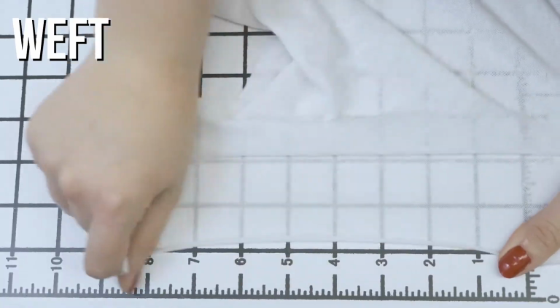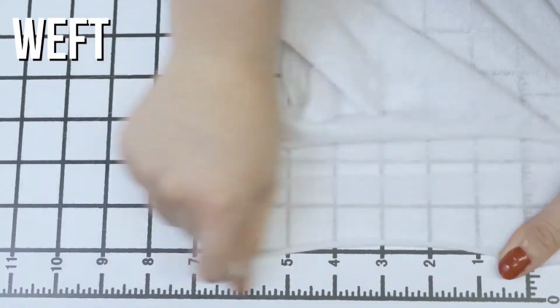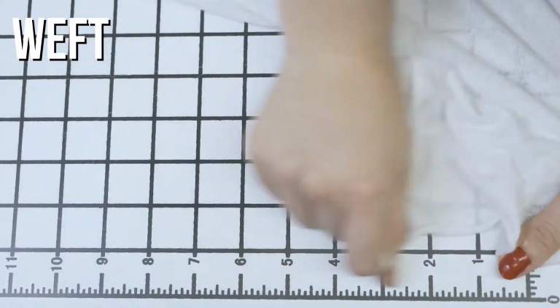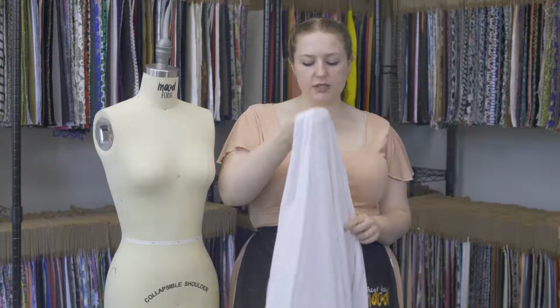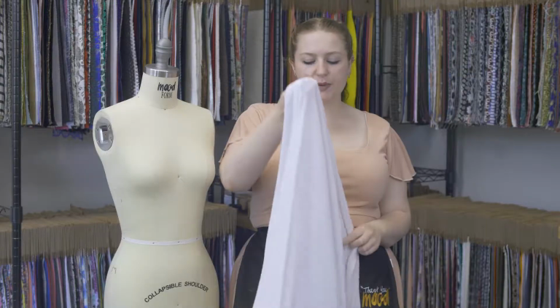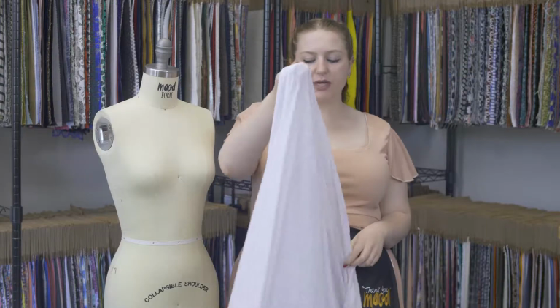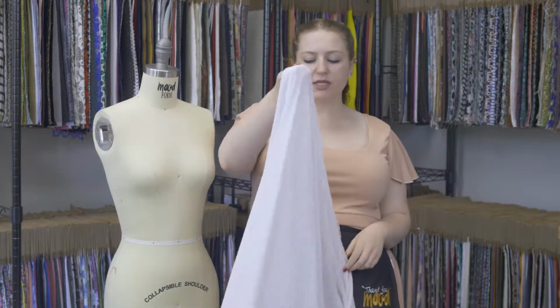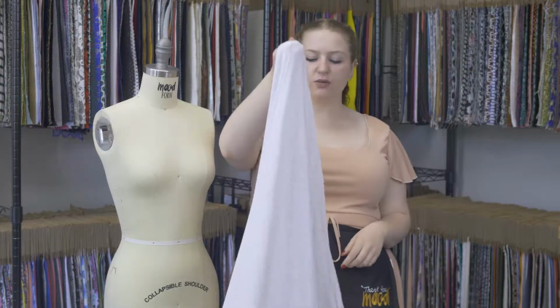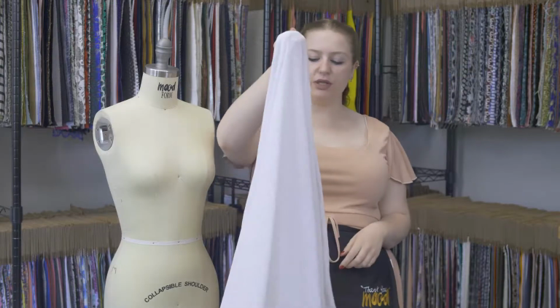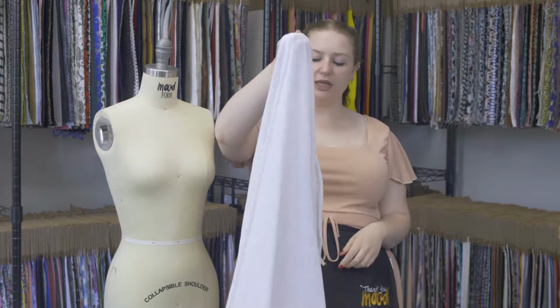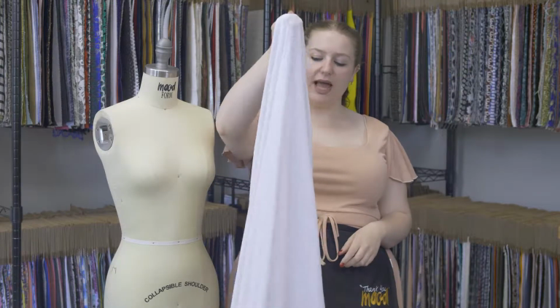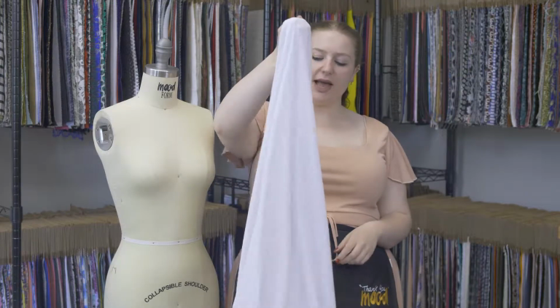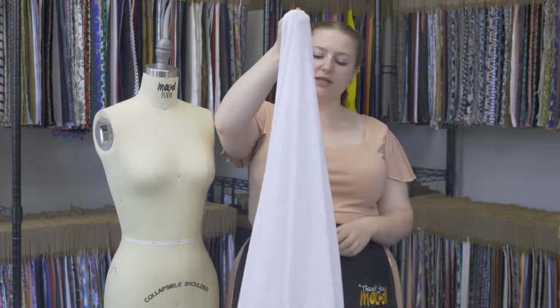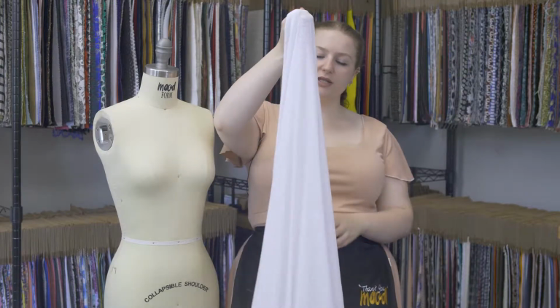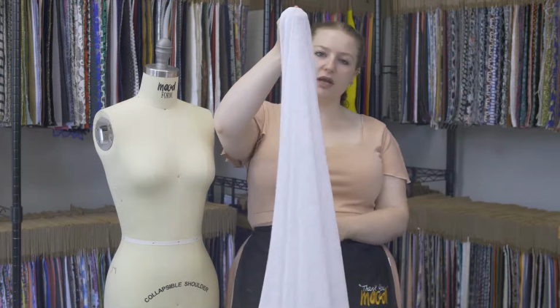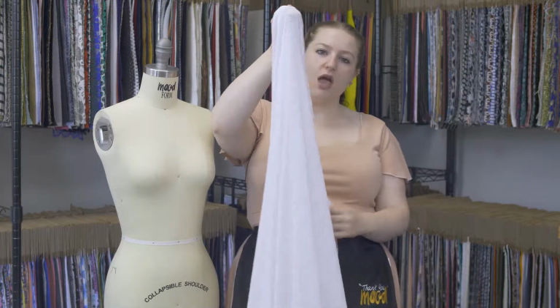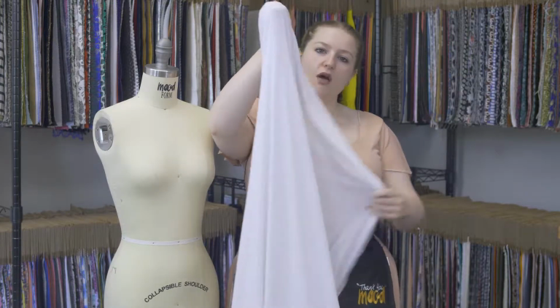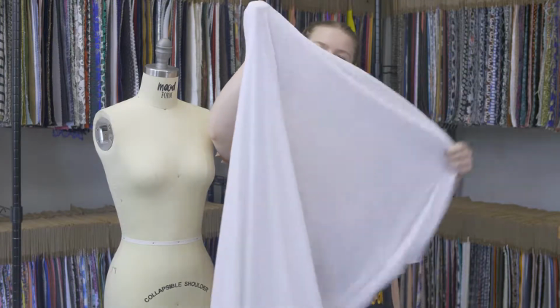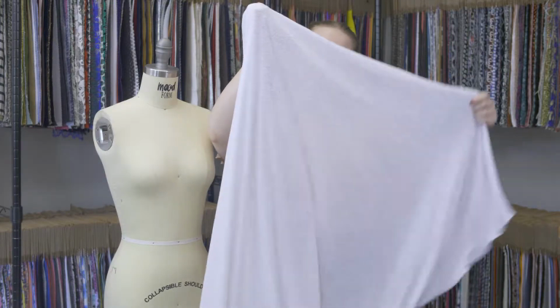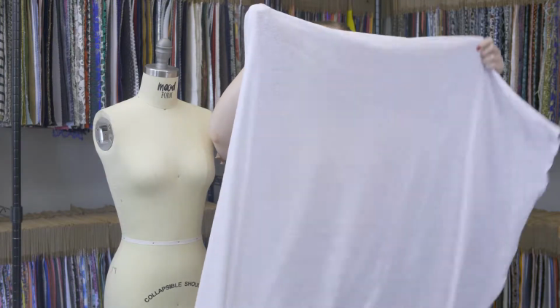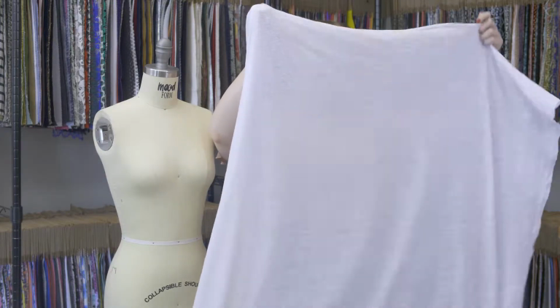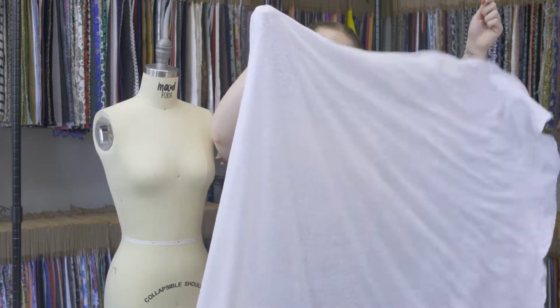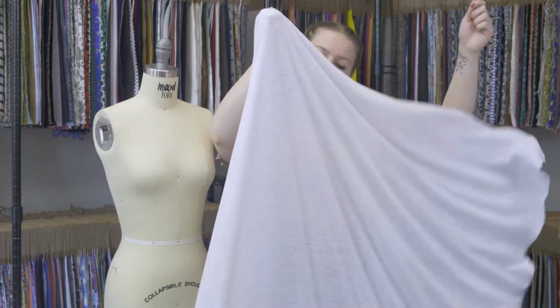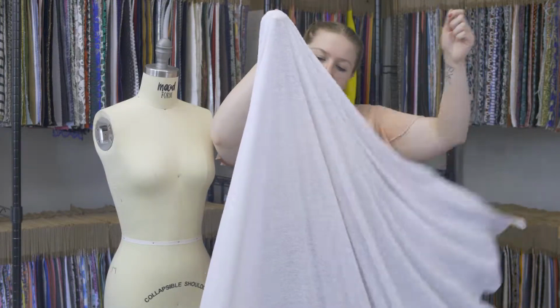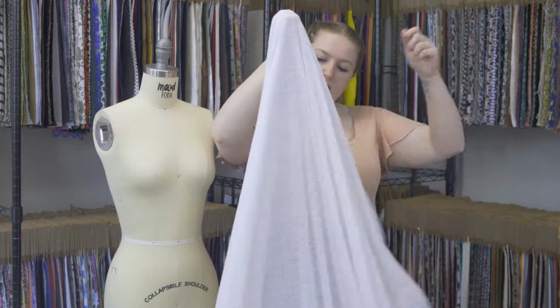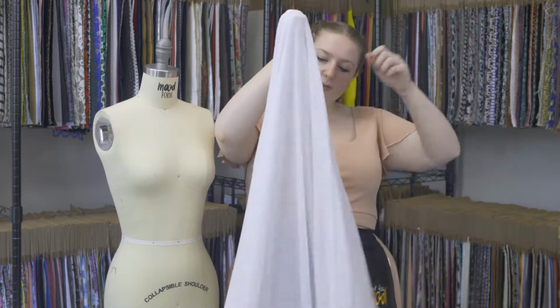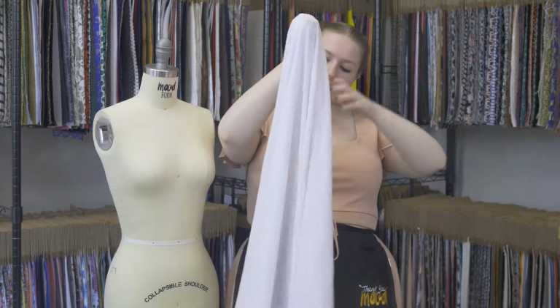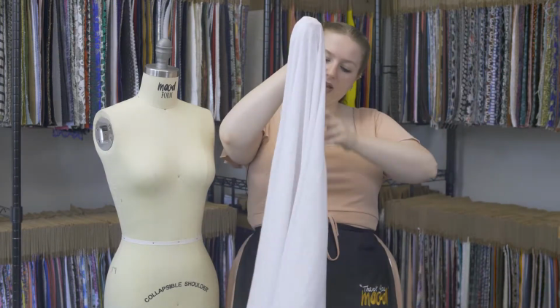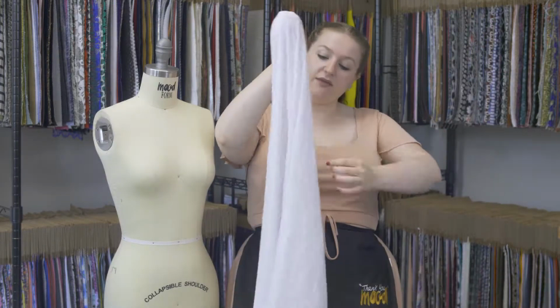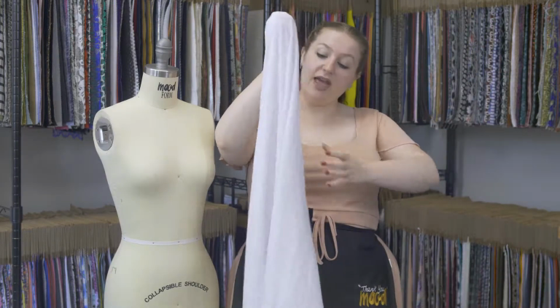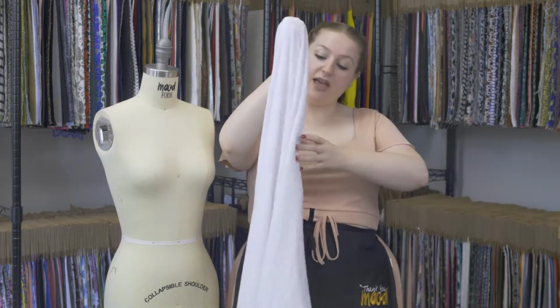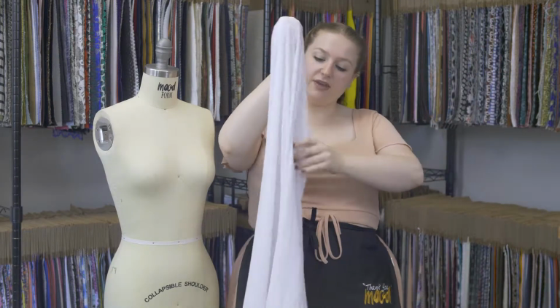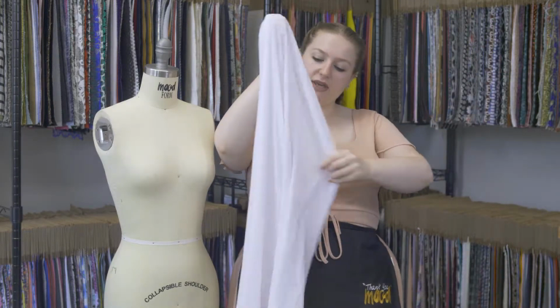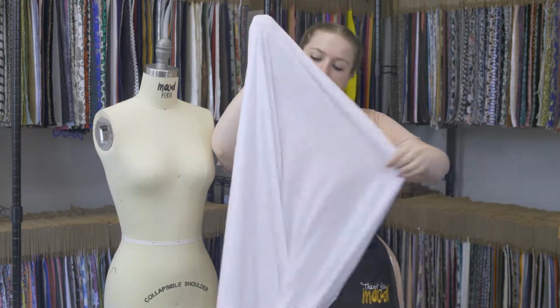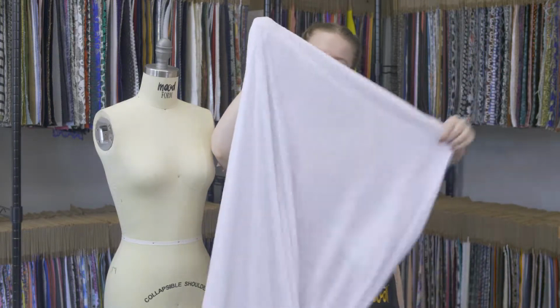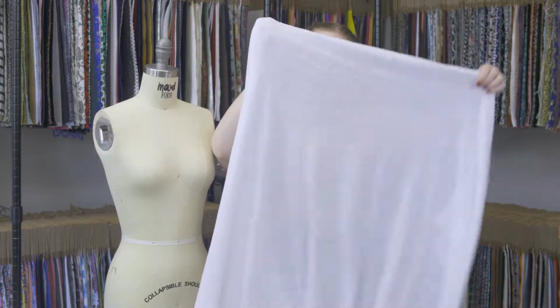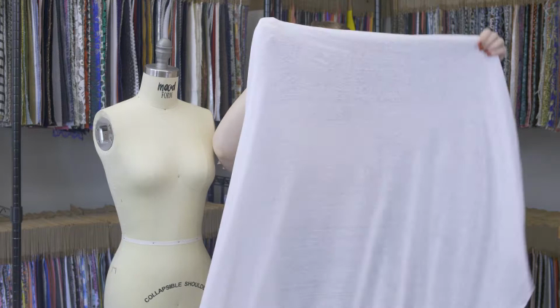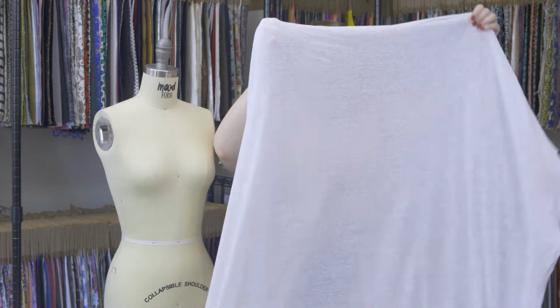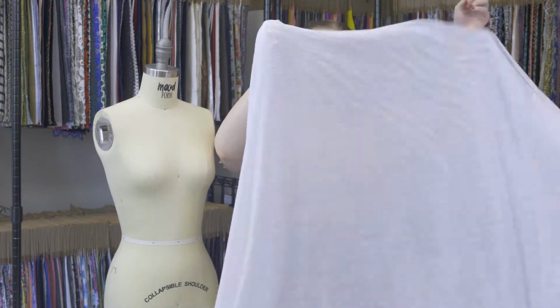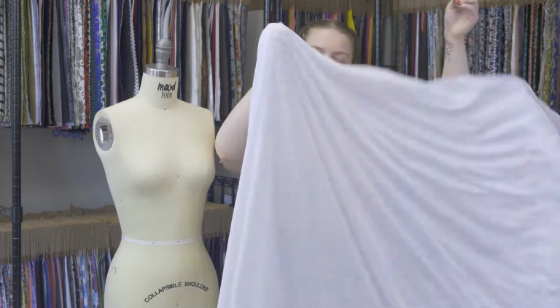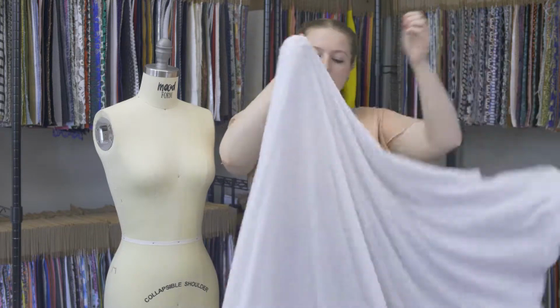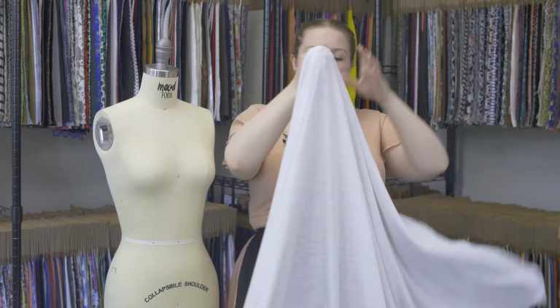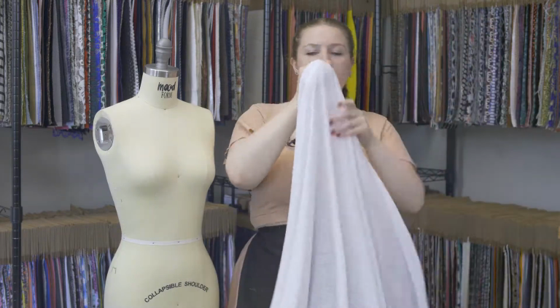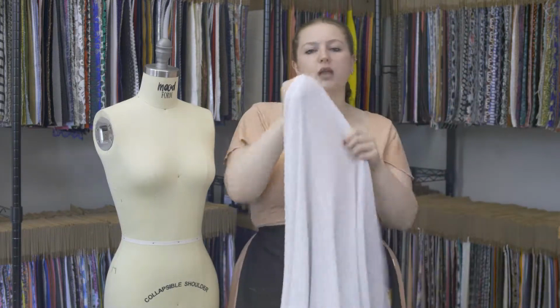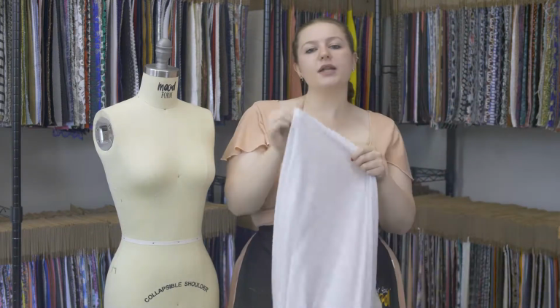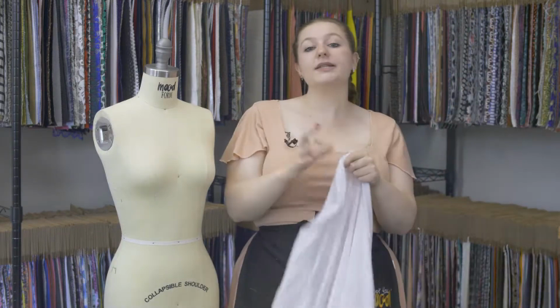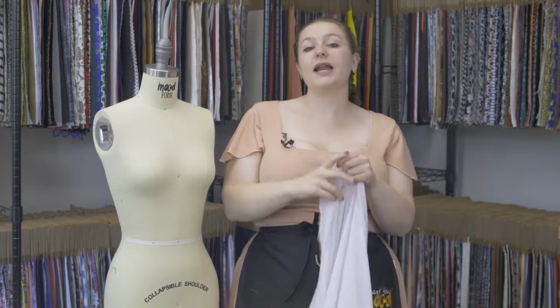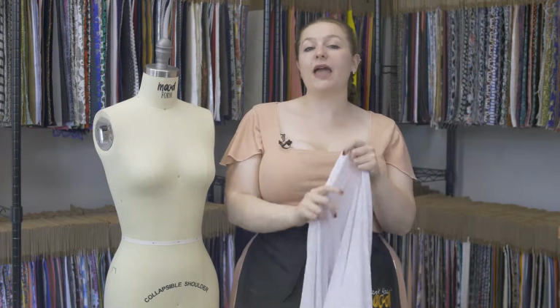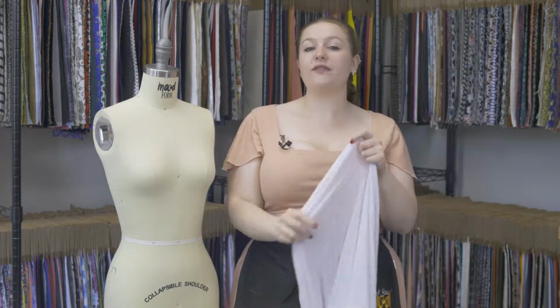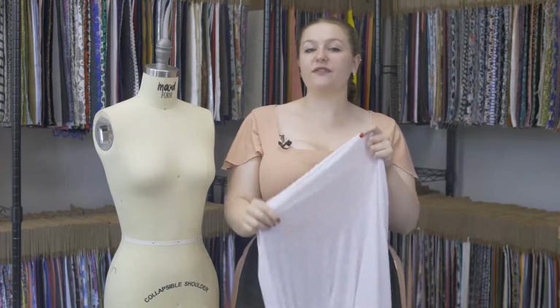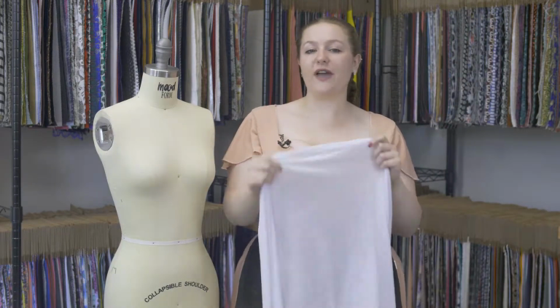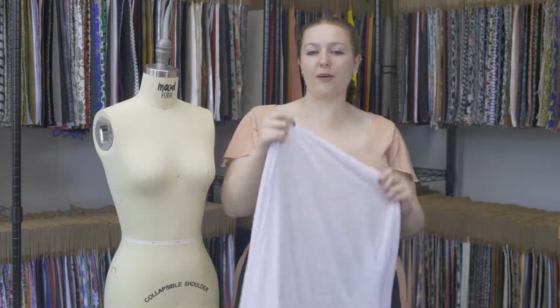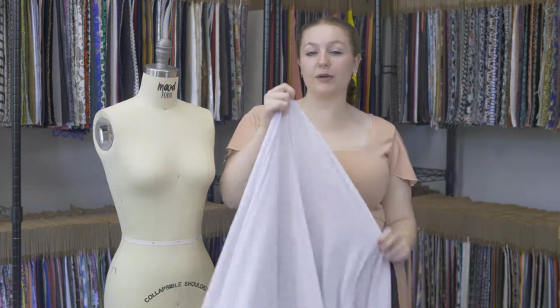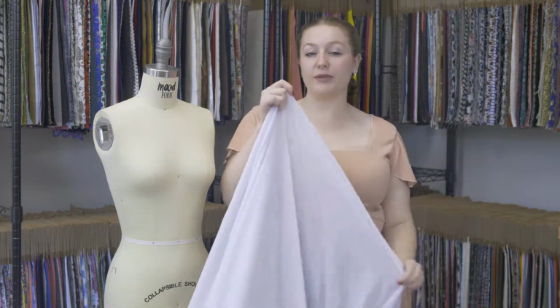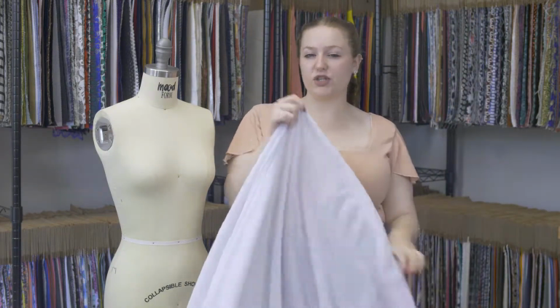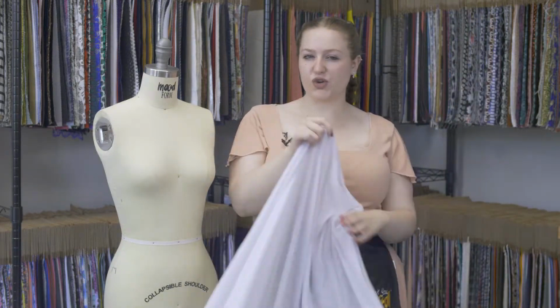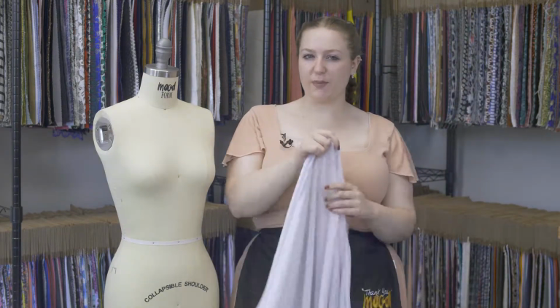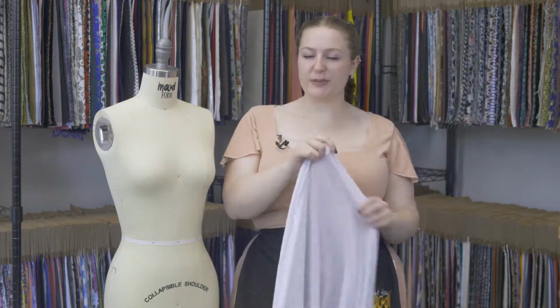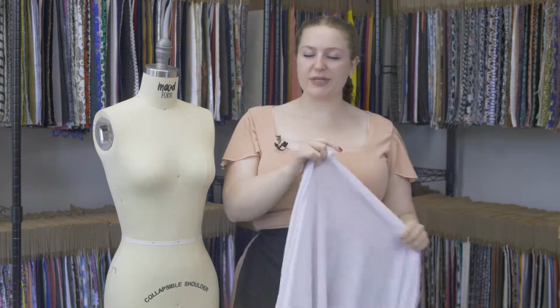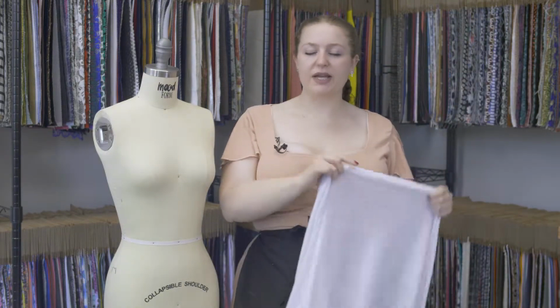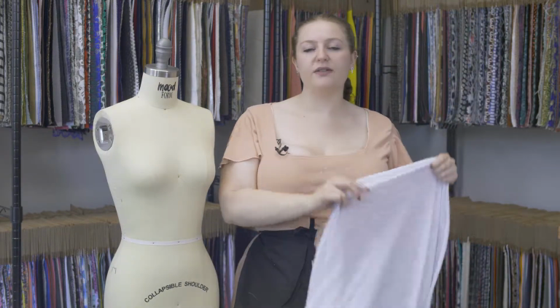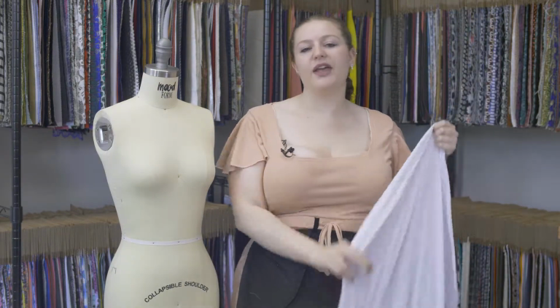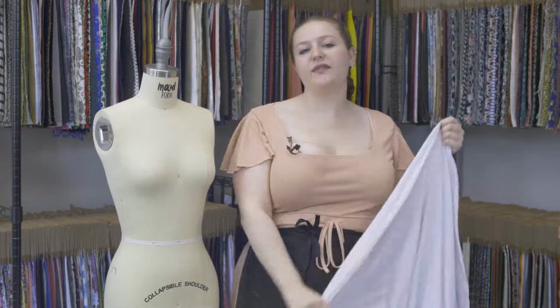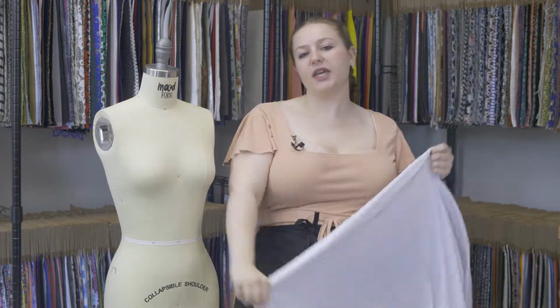This product has a relaxed fluid drape — kind of heavy. It's not a heavy fabric, but the drape is kind of heavy.